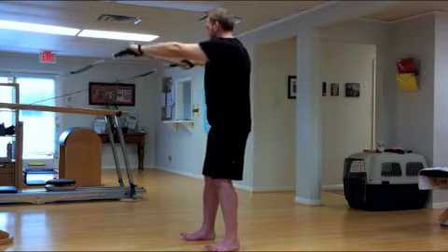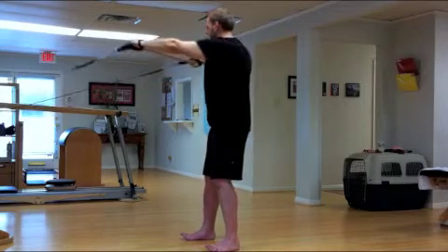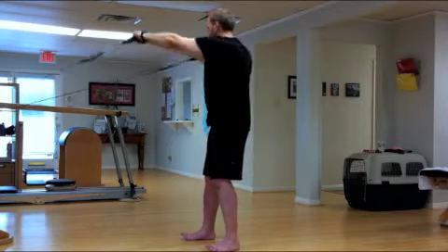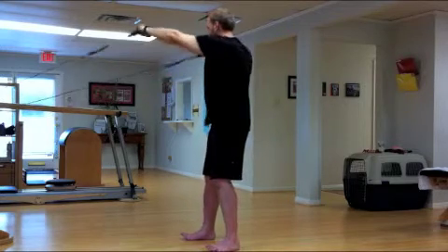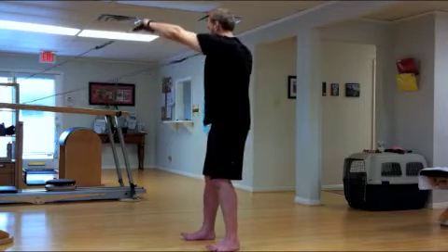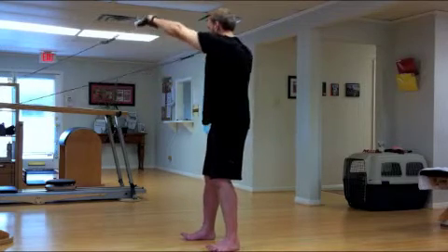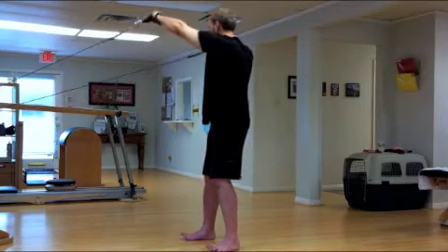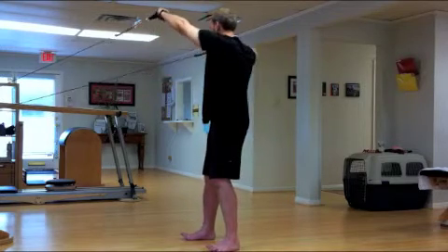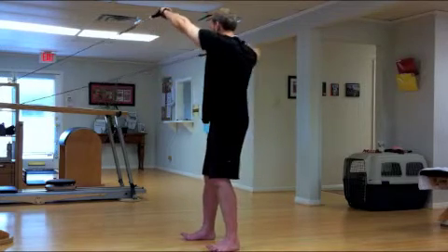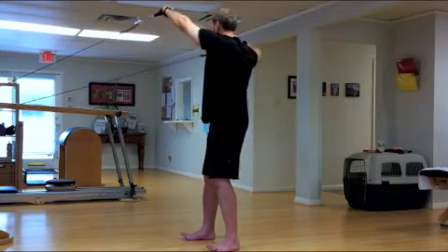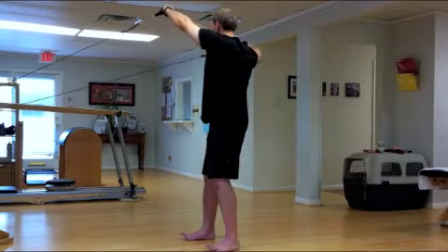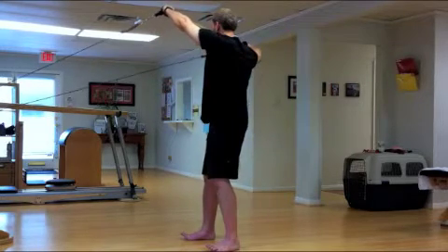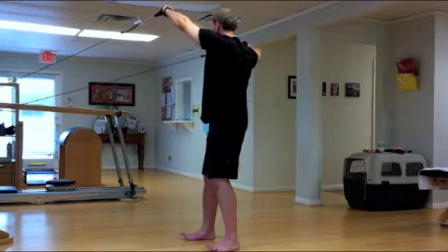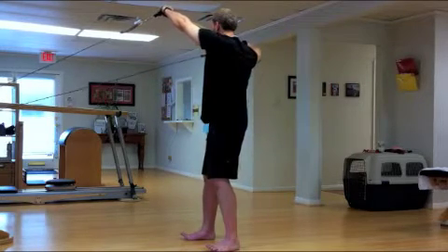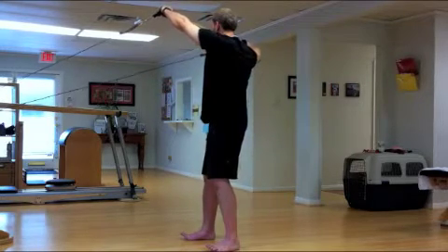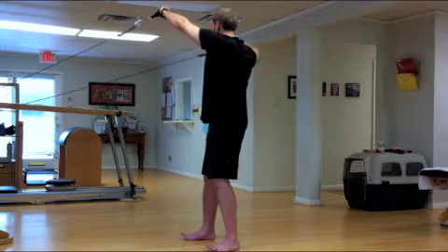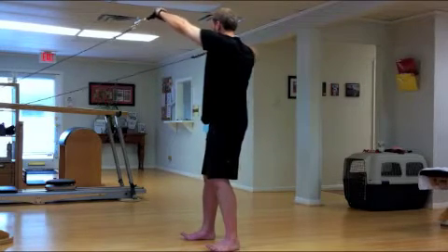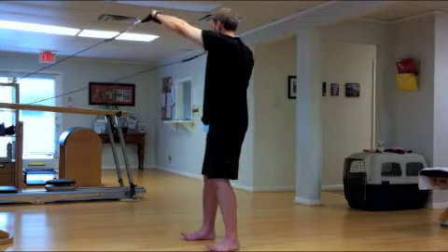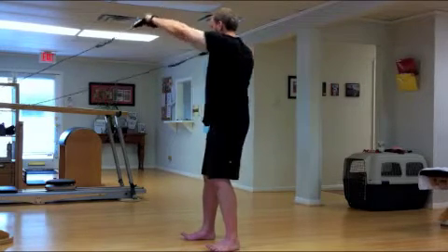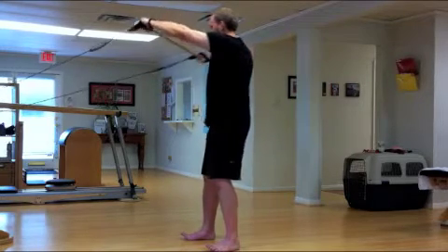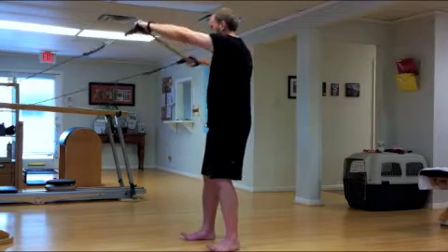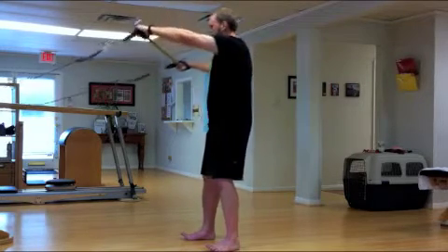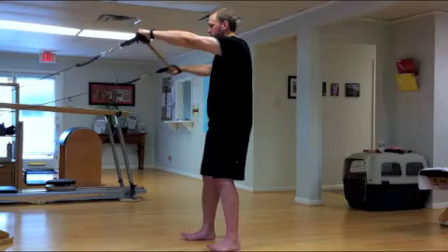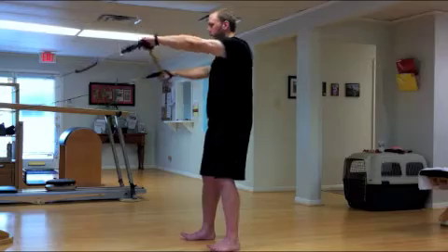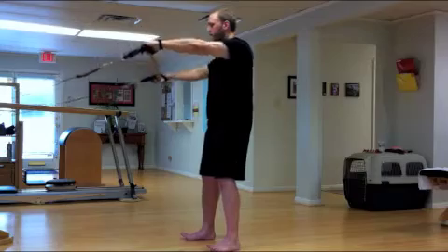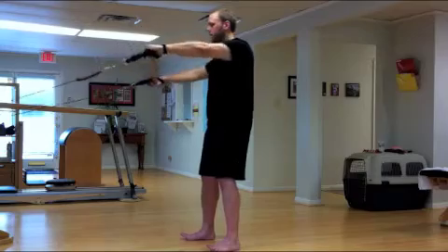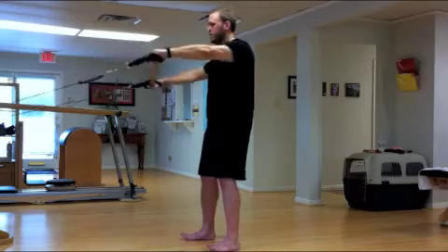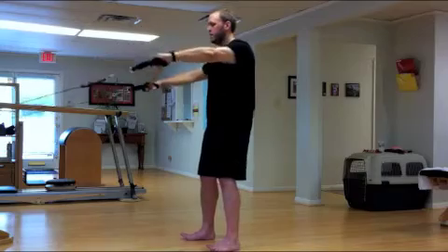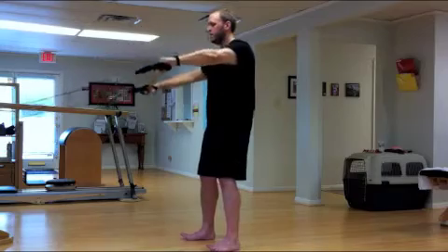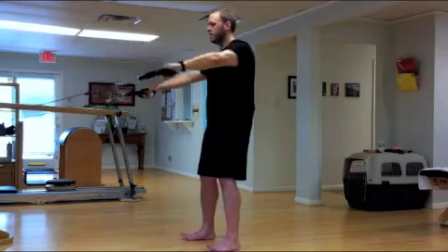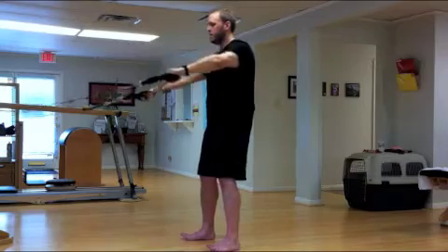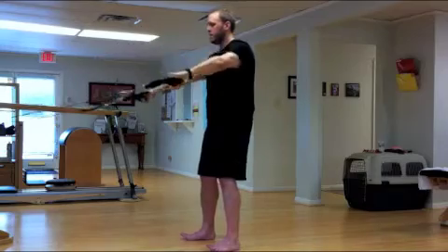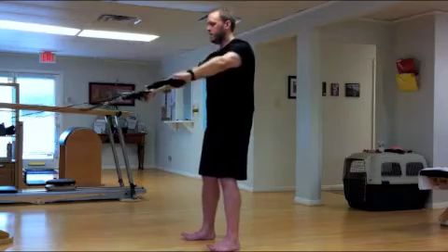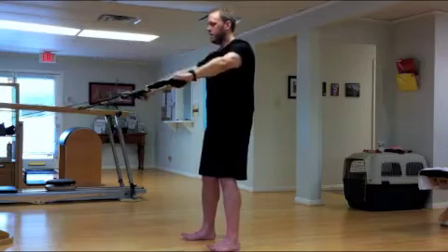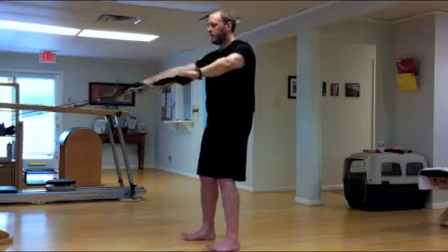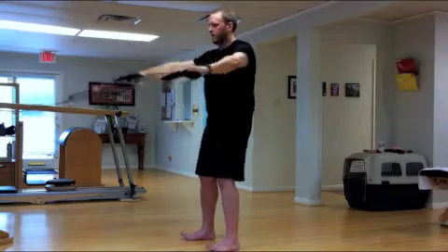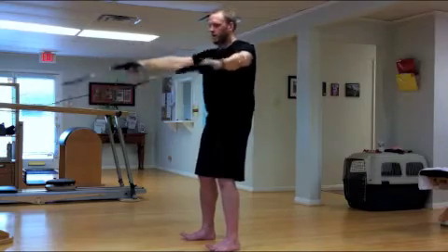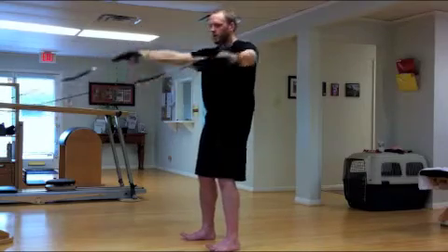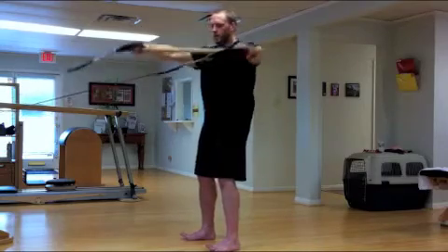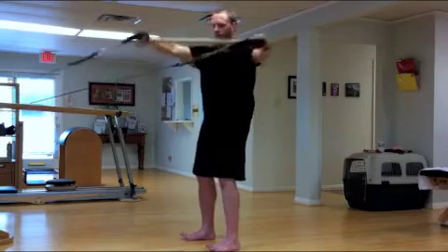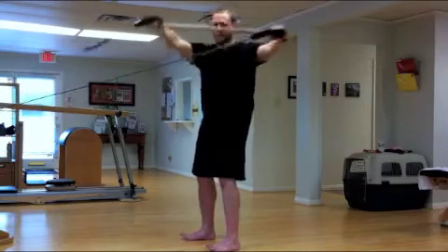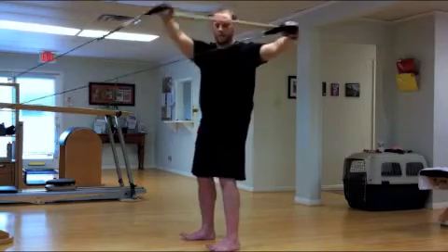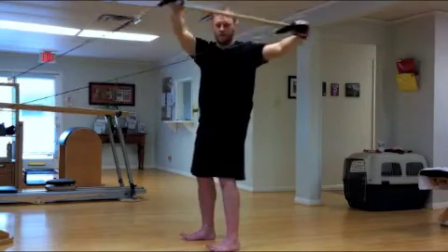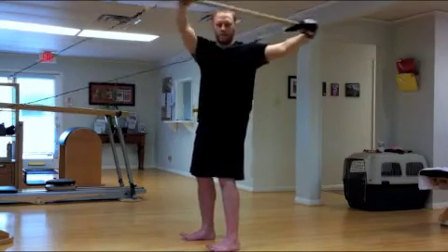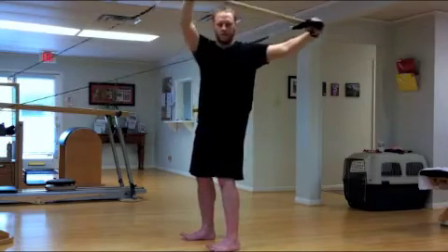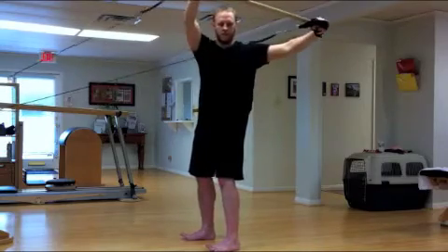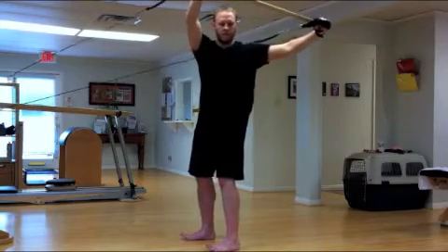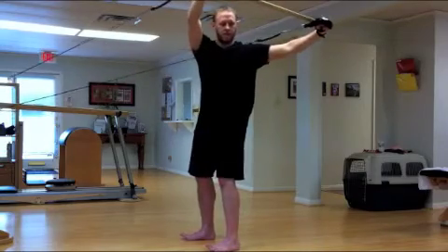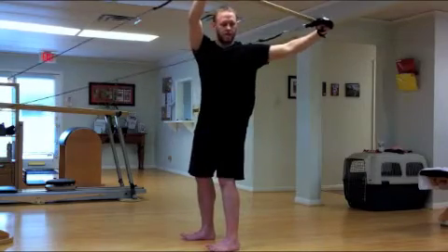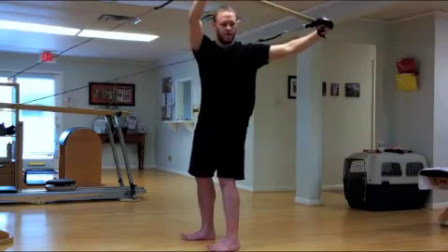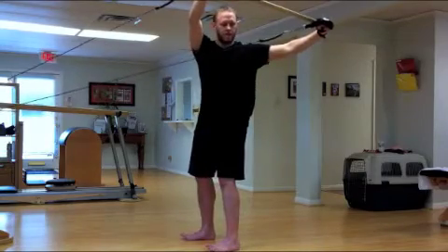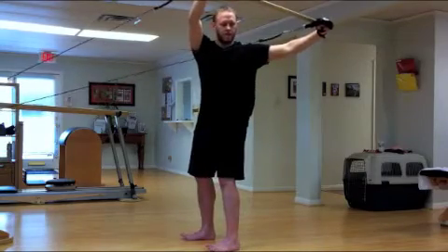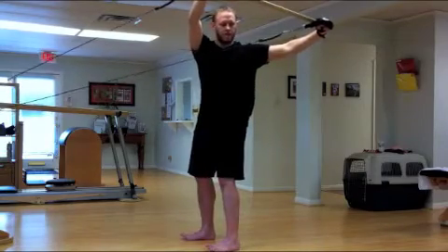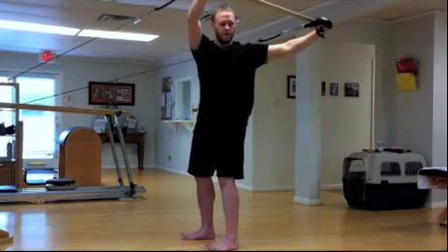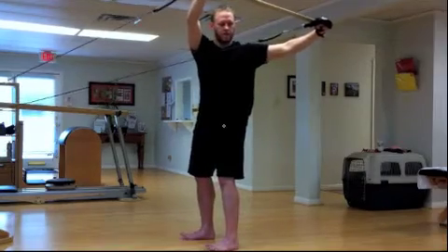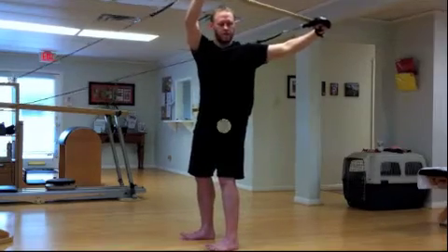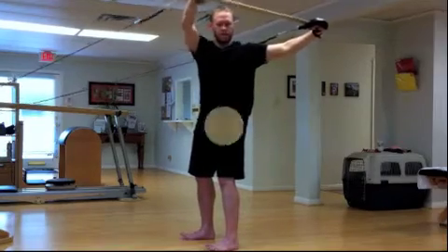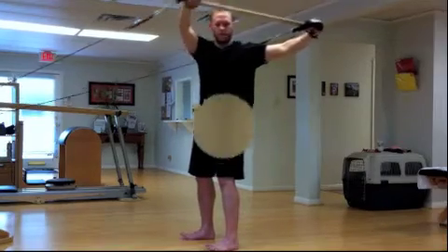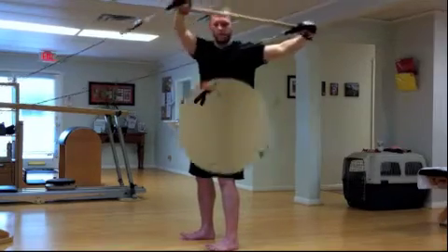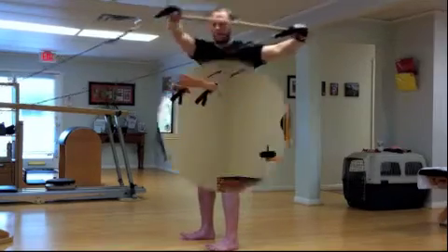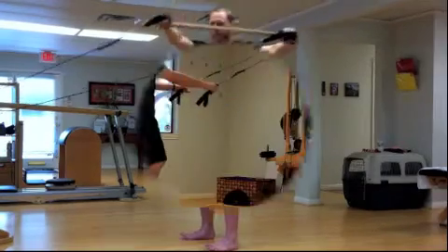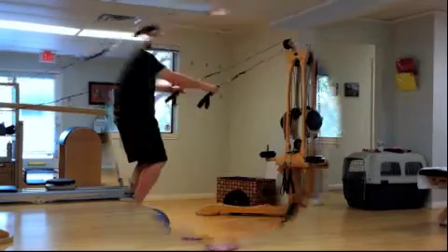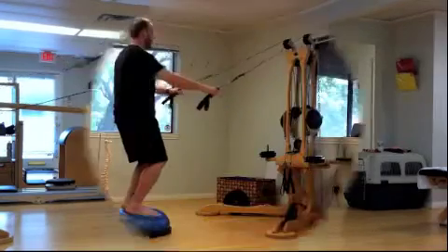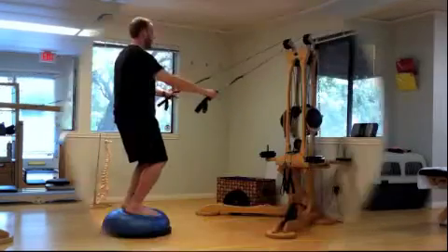A lot of focus on breathing here as well, not holding the breath and moving with exhaling.